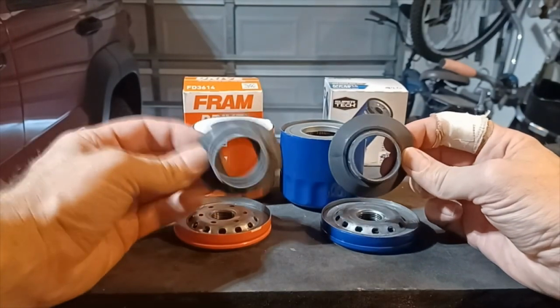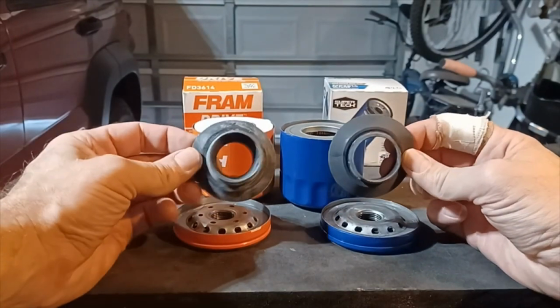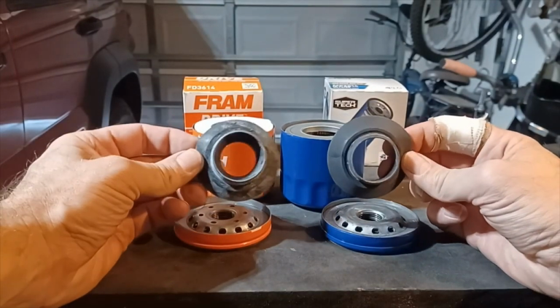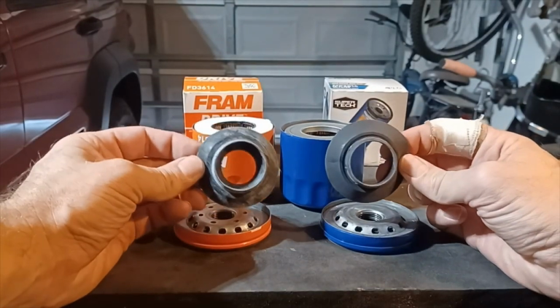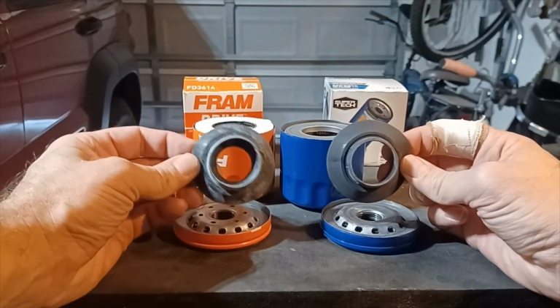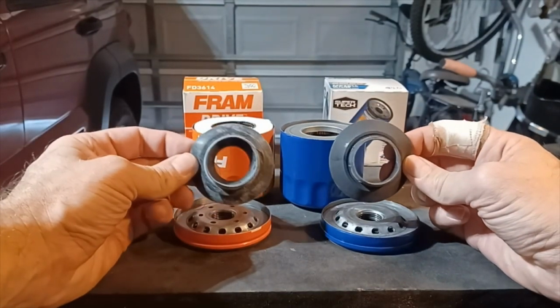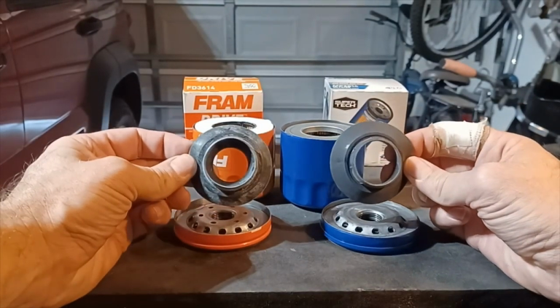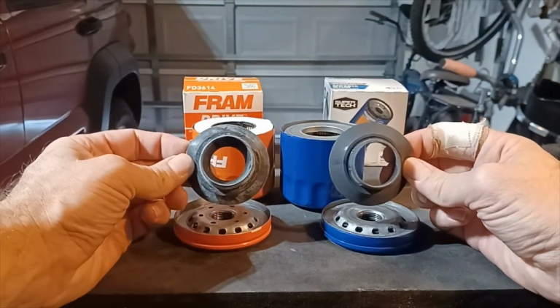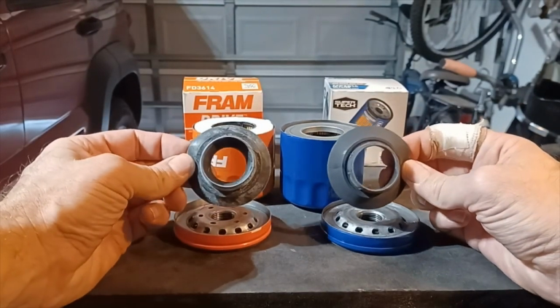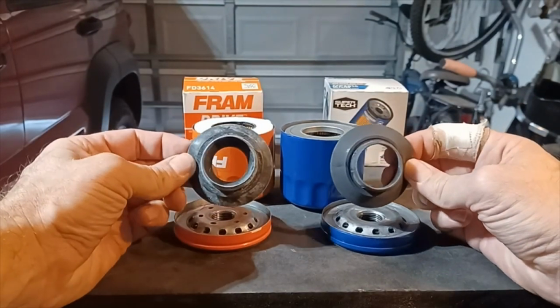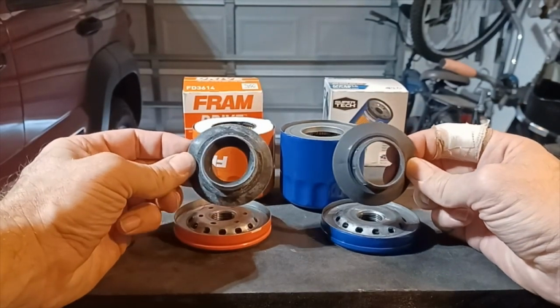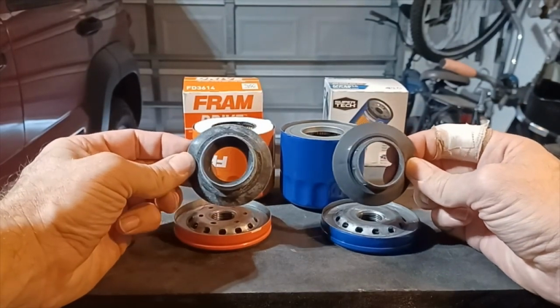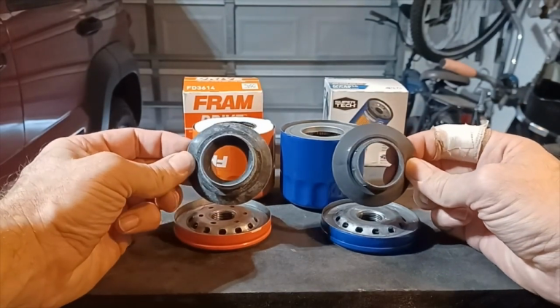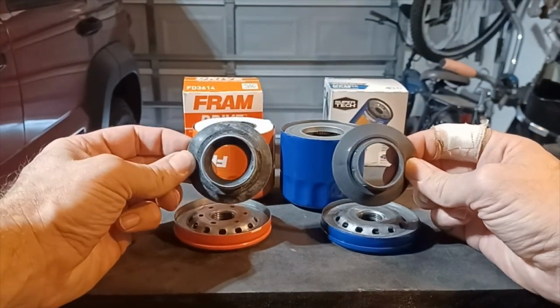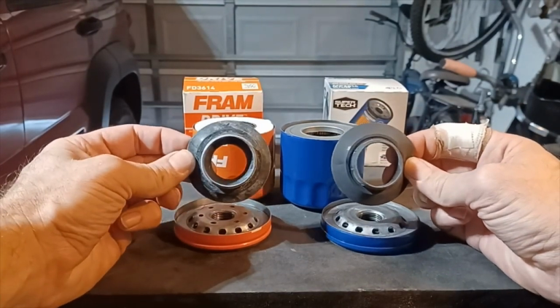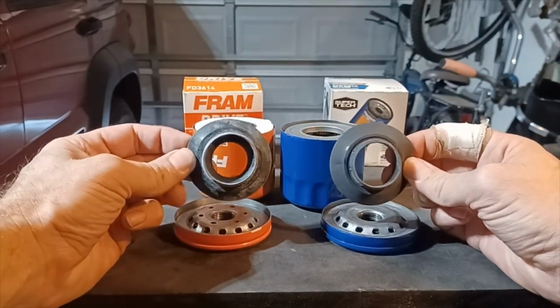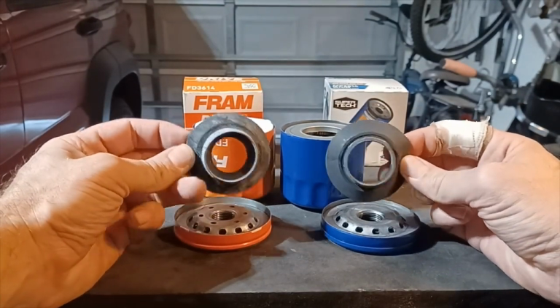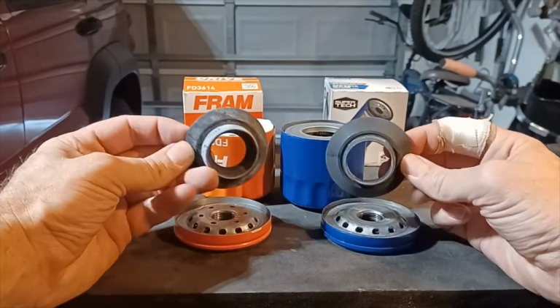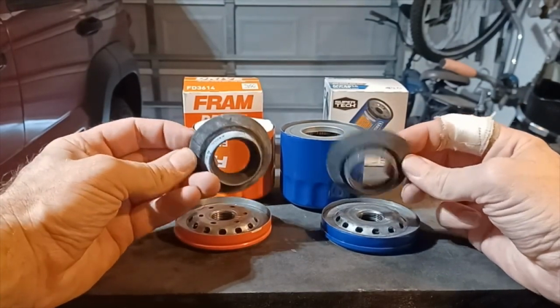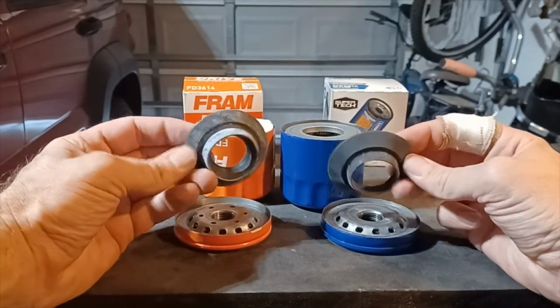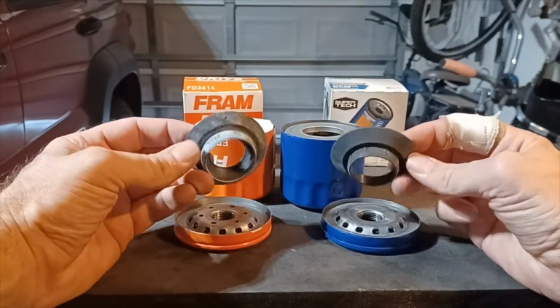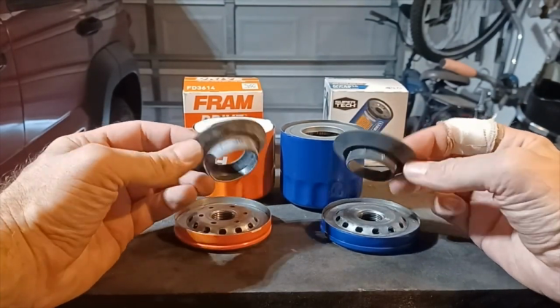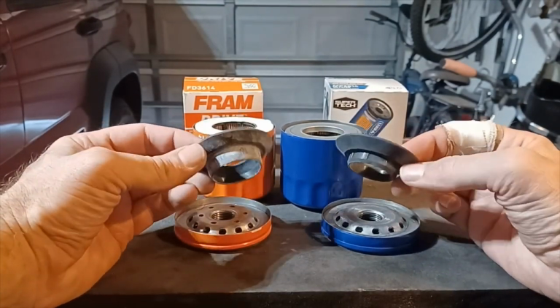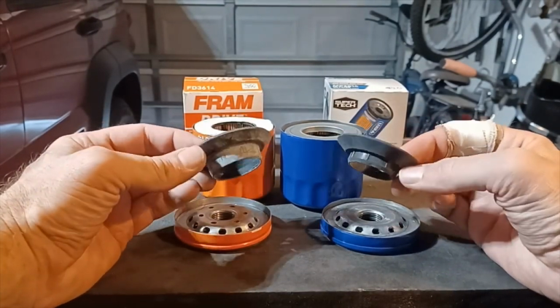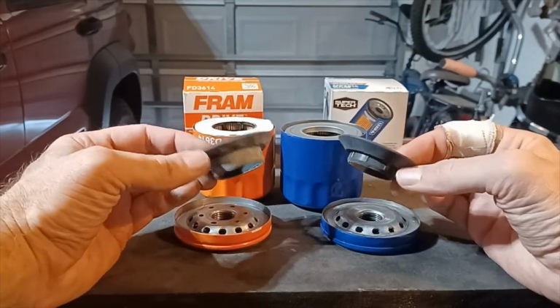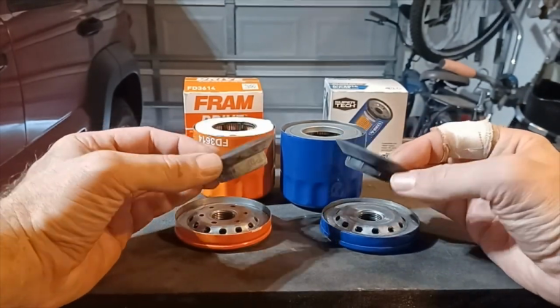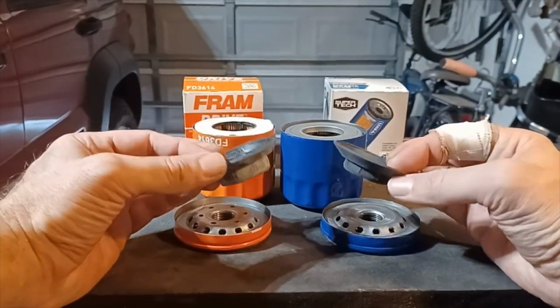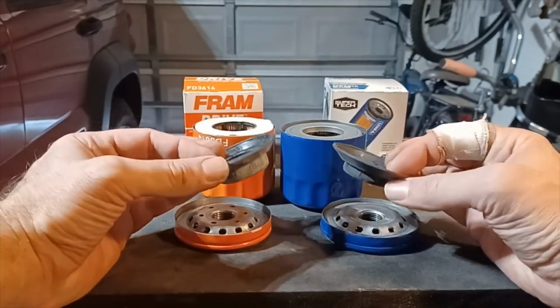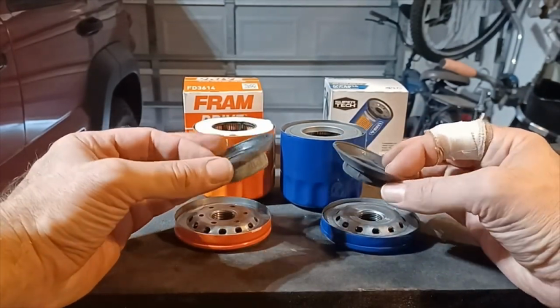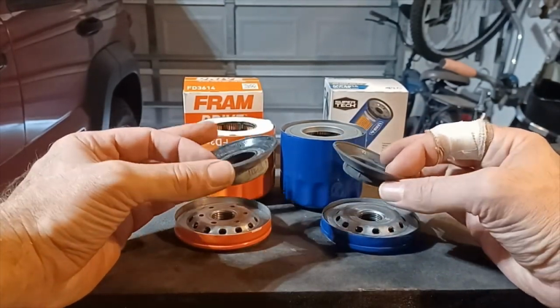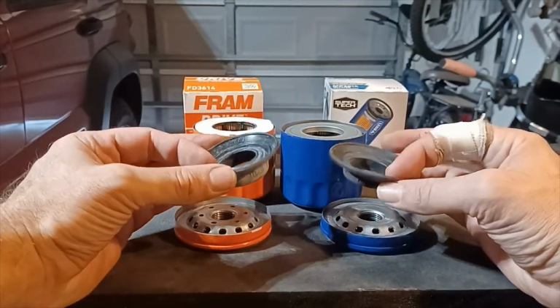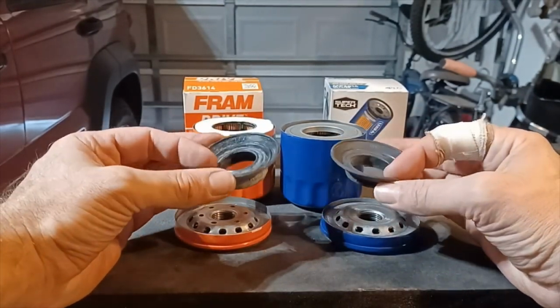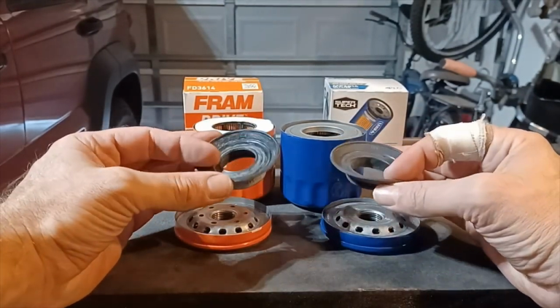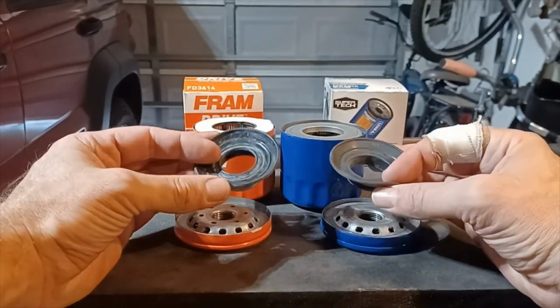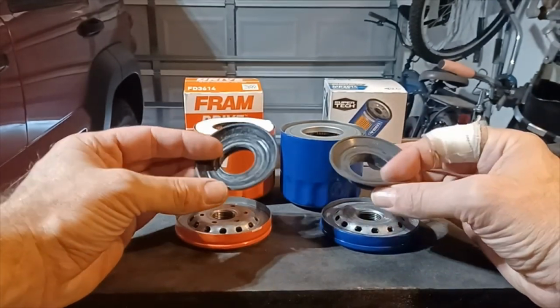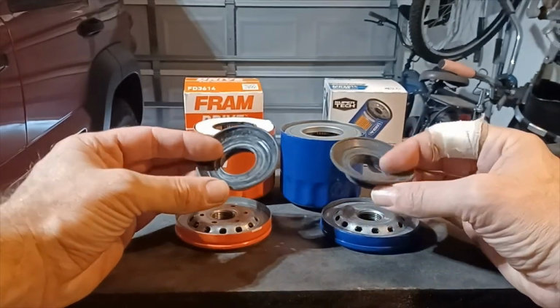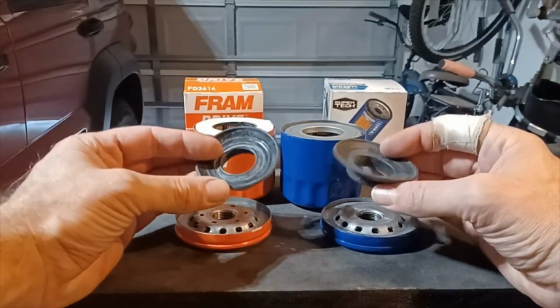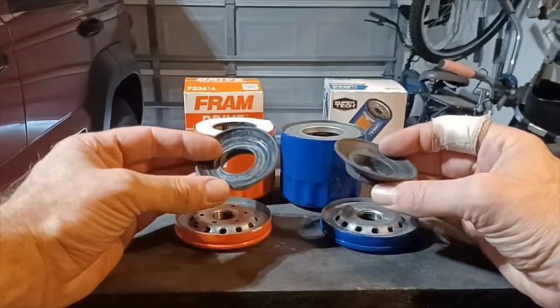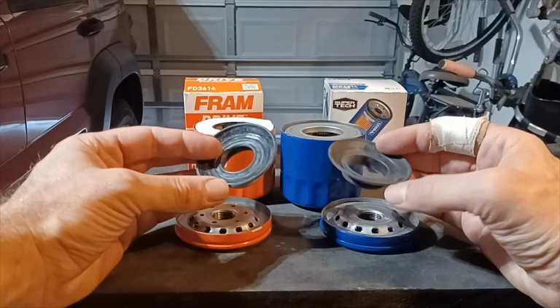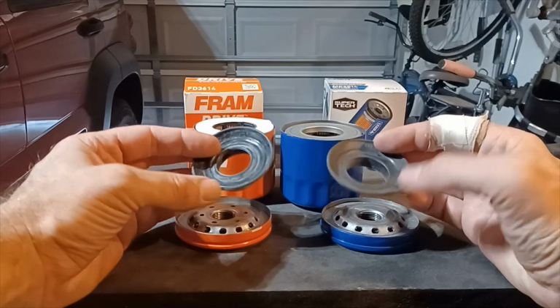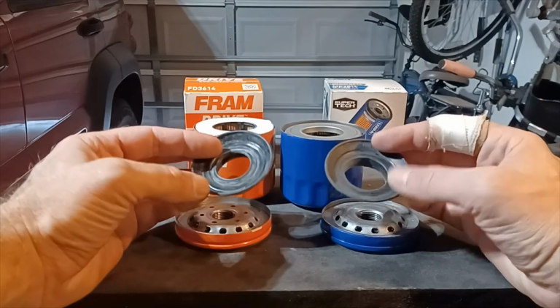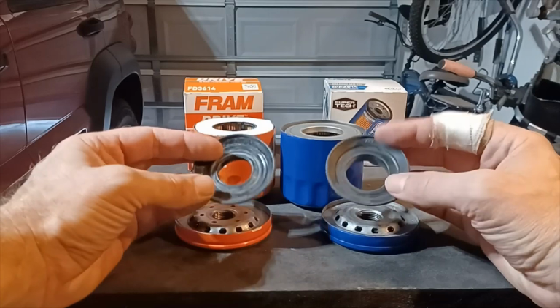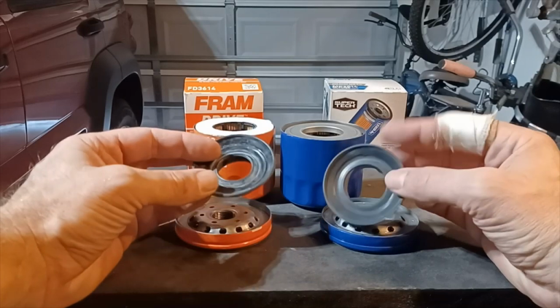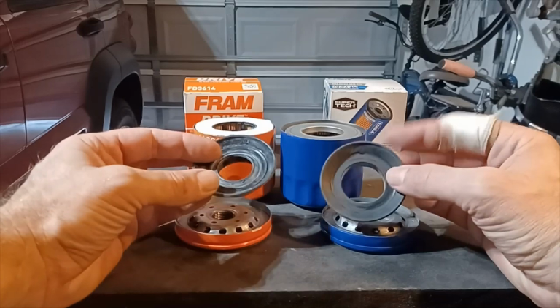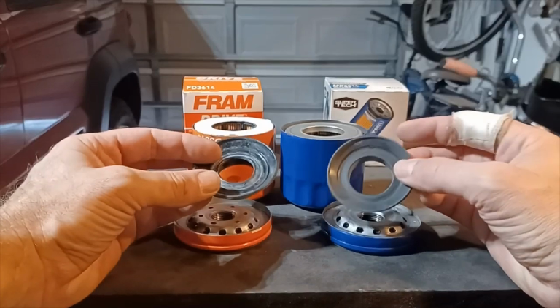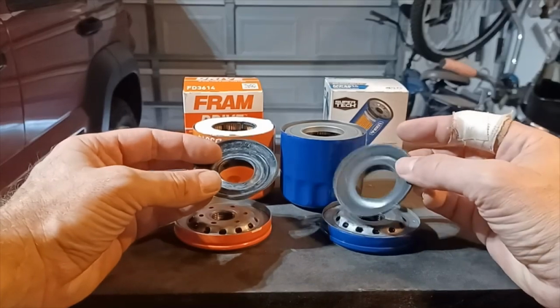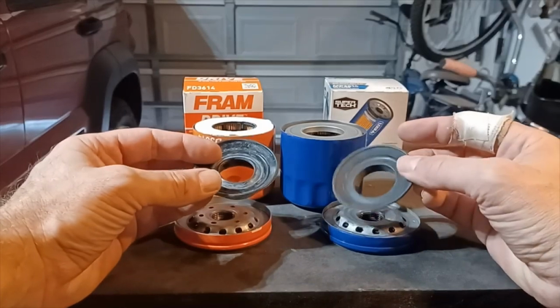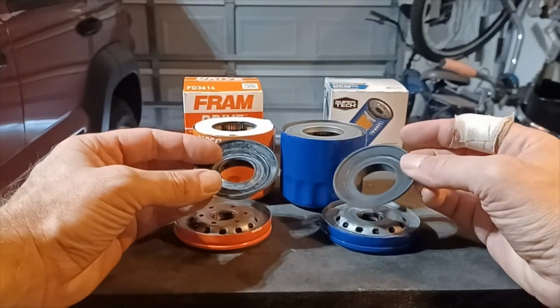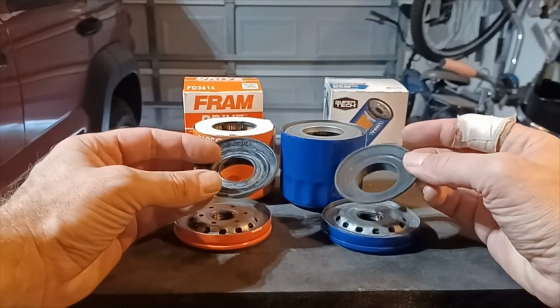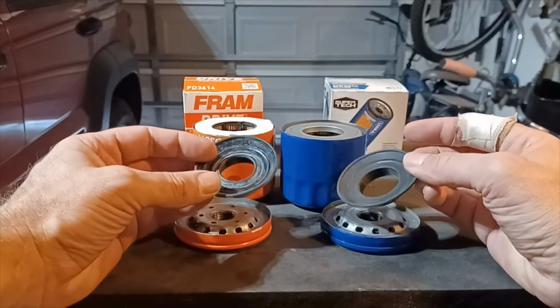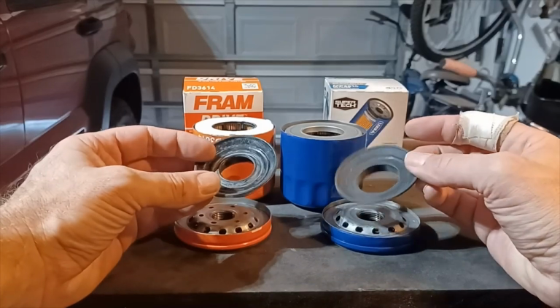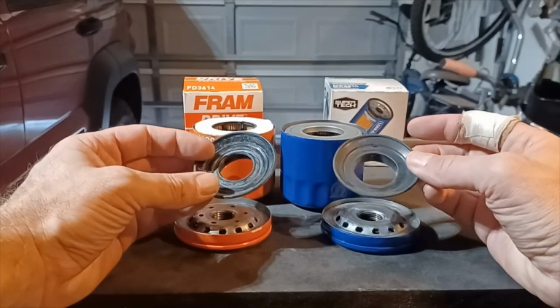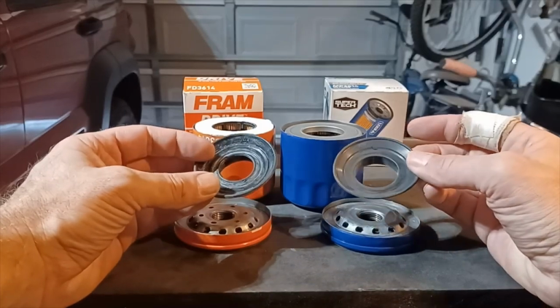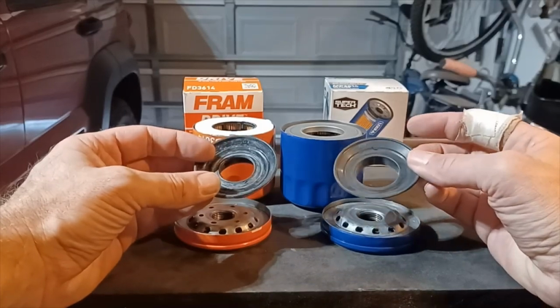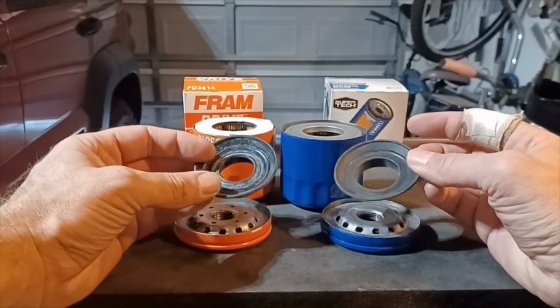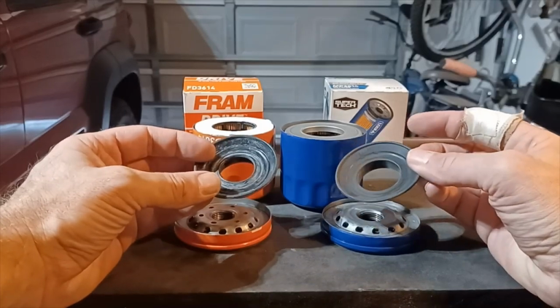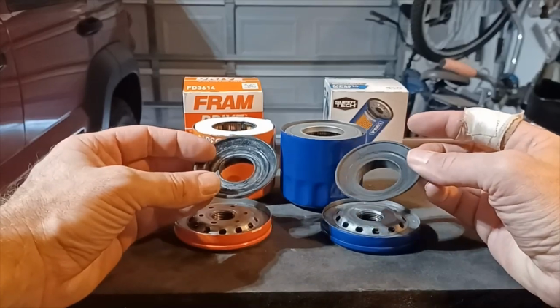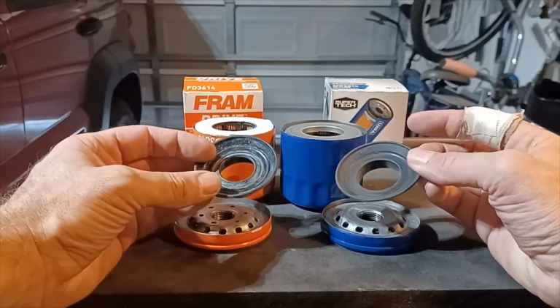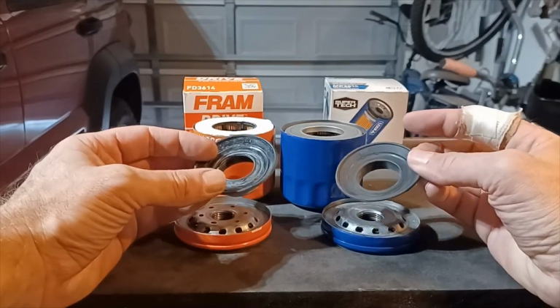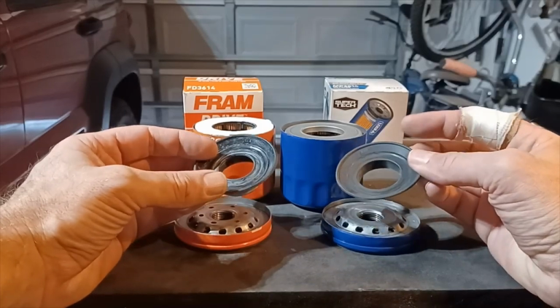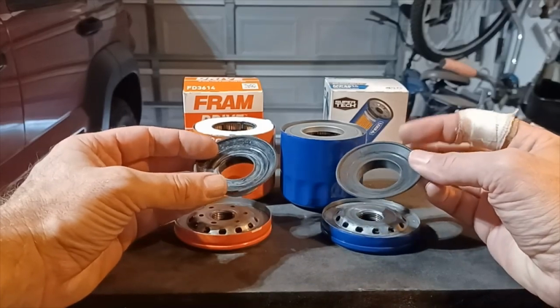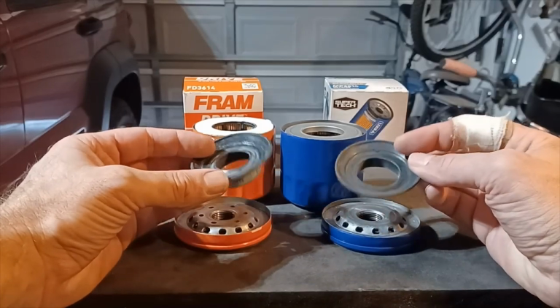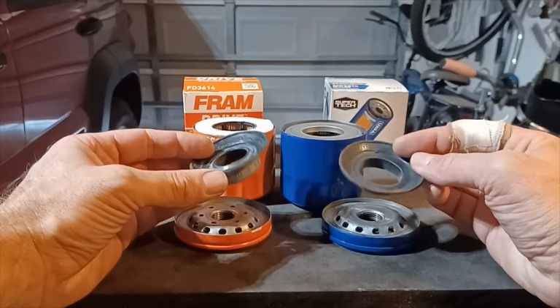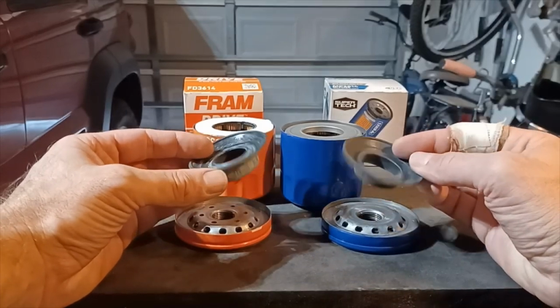Here are the anti-drainback valves. They both look pretty much the same black rubber.